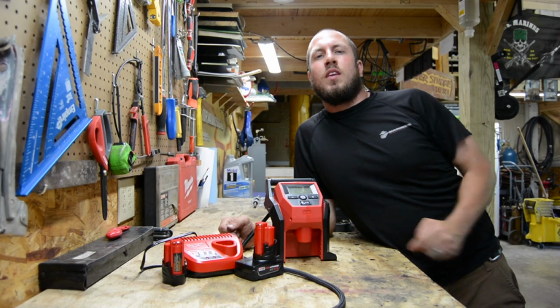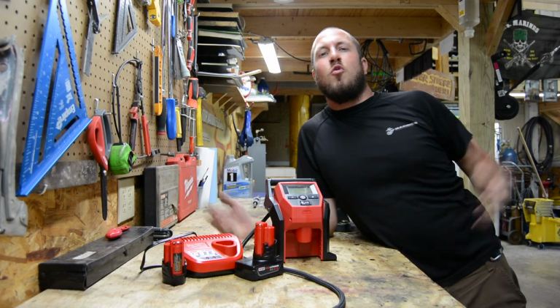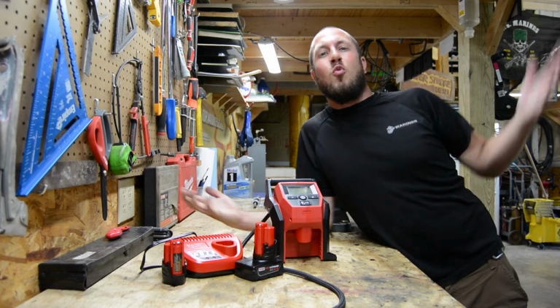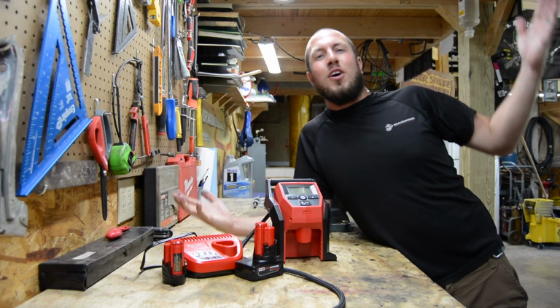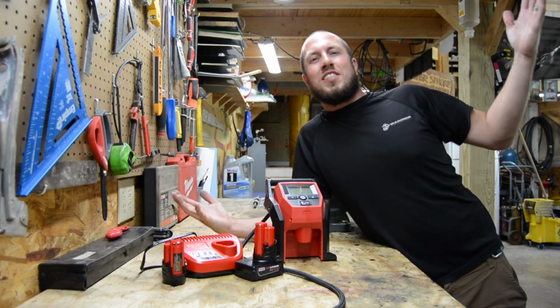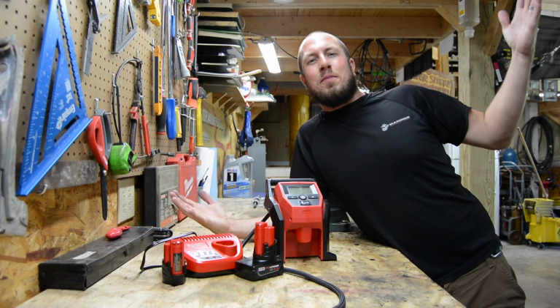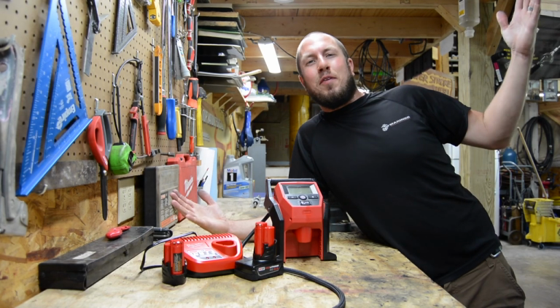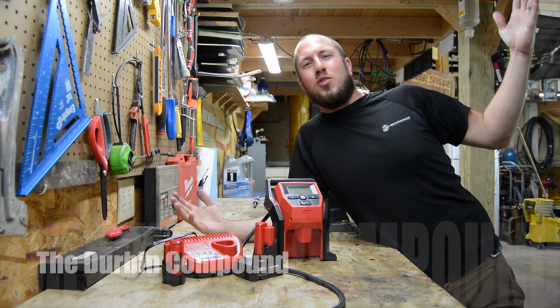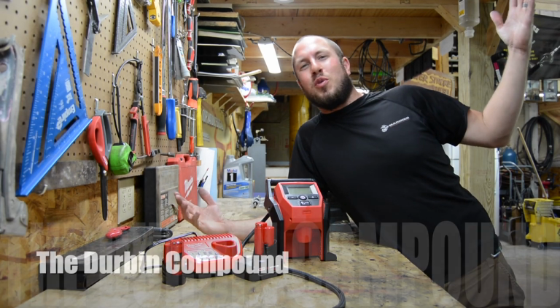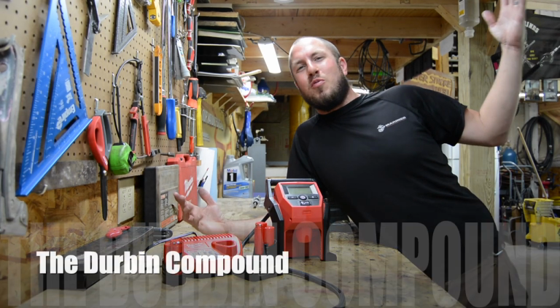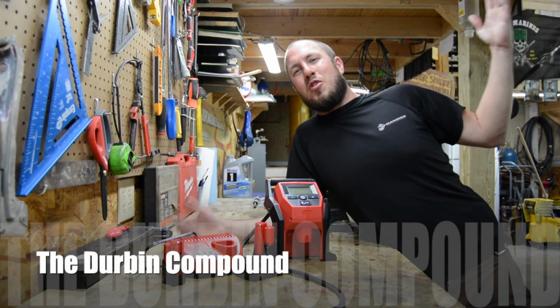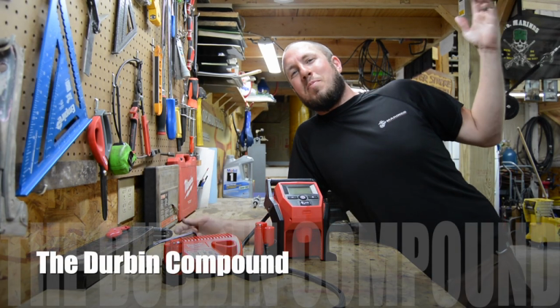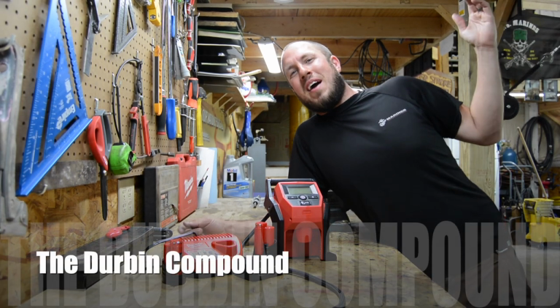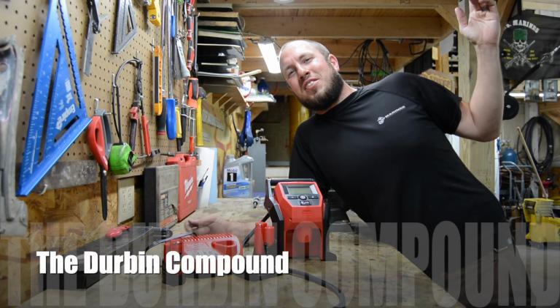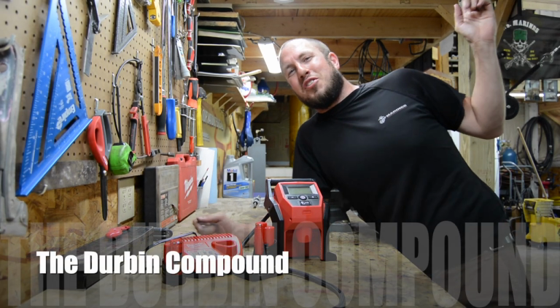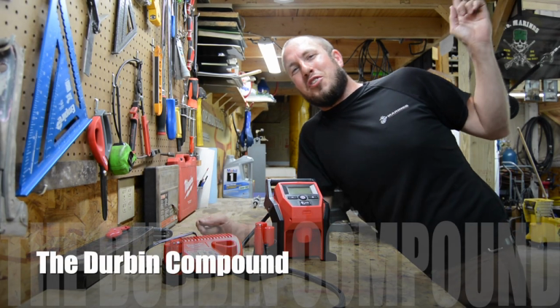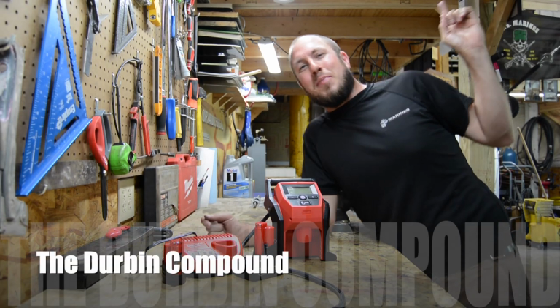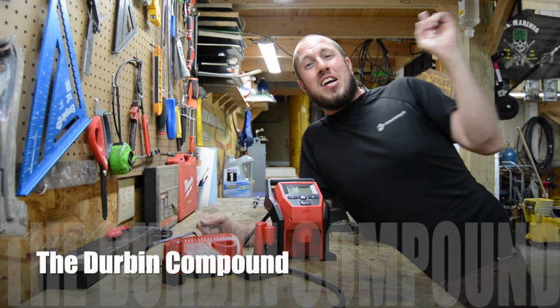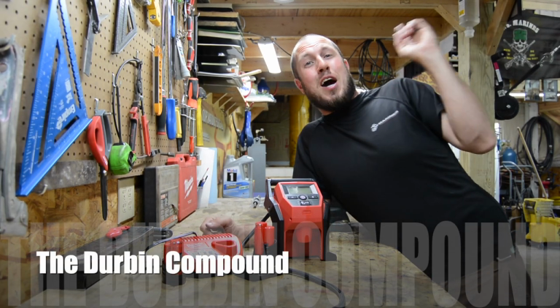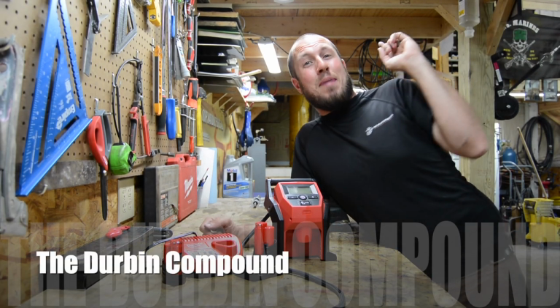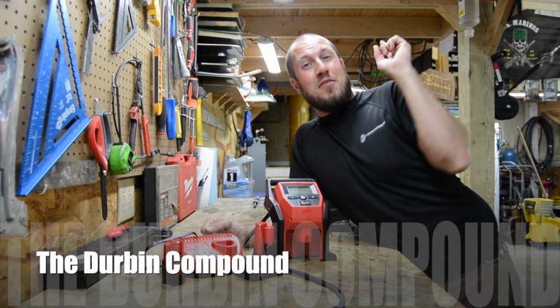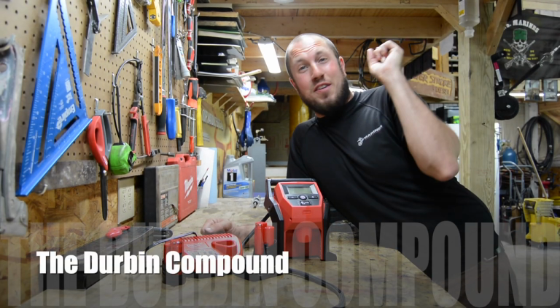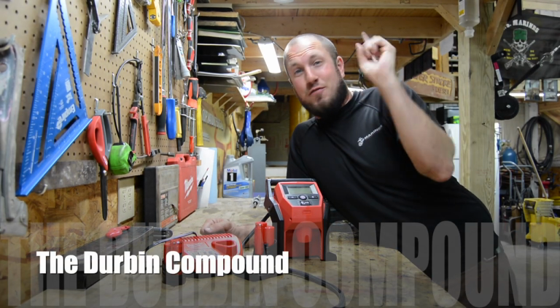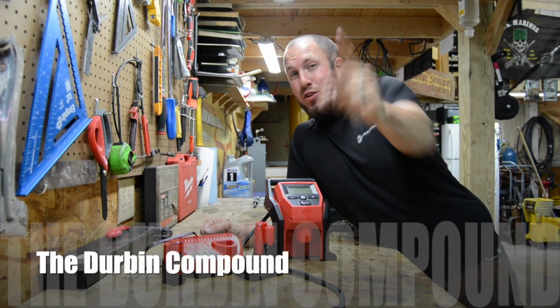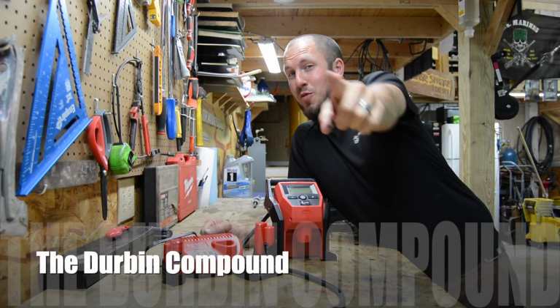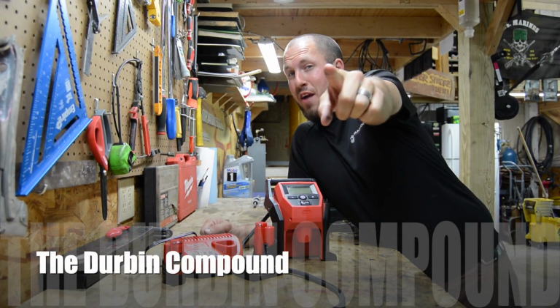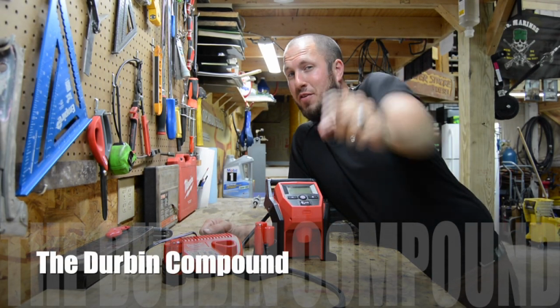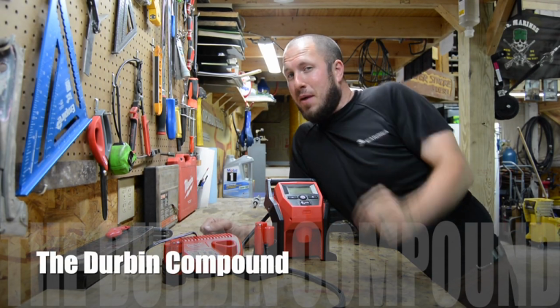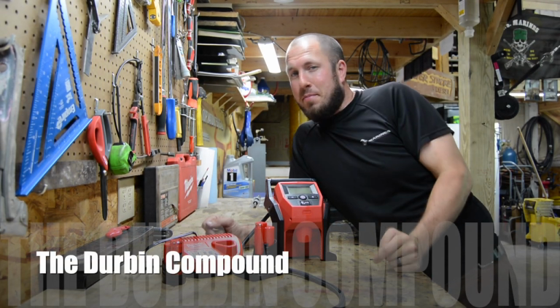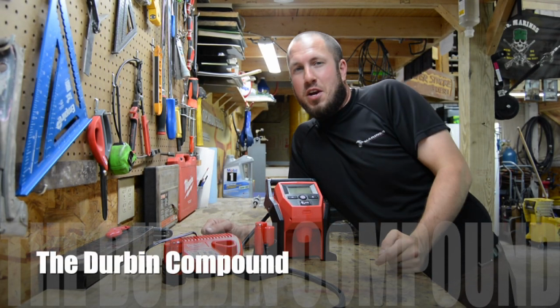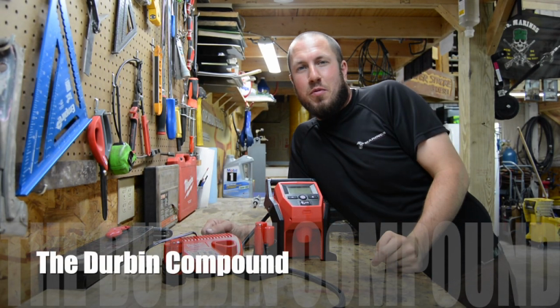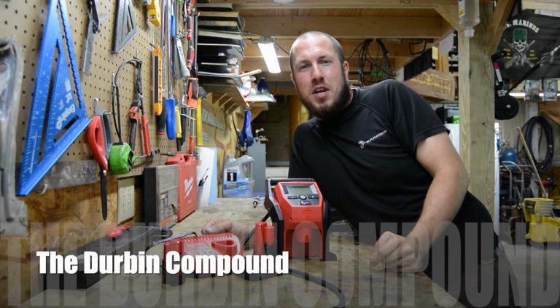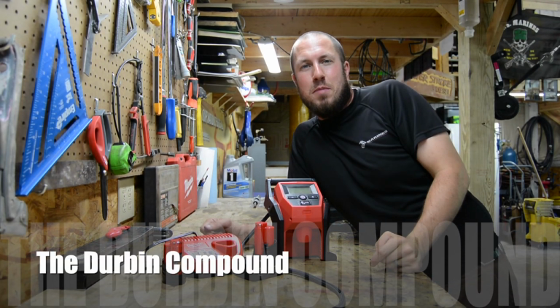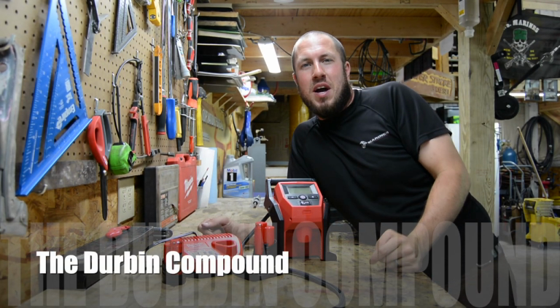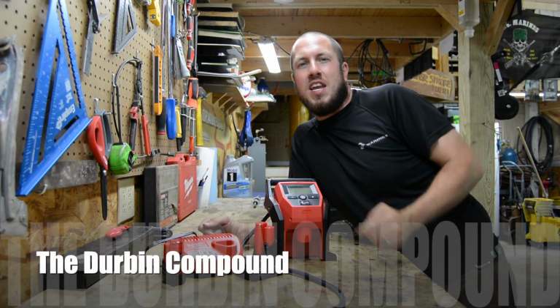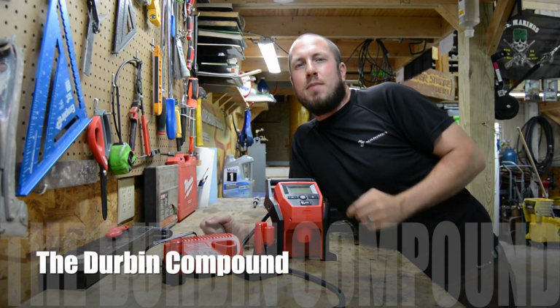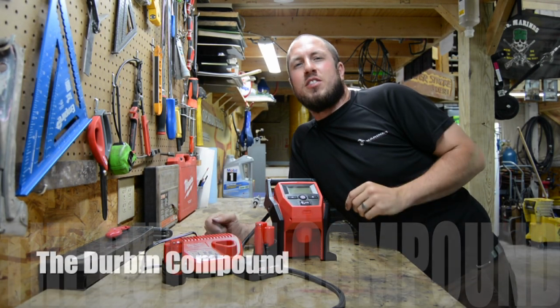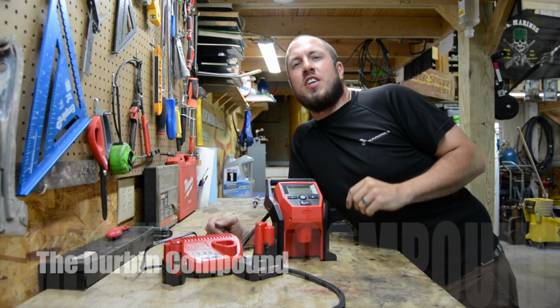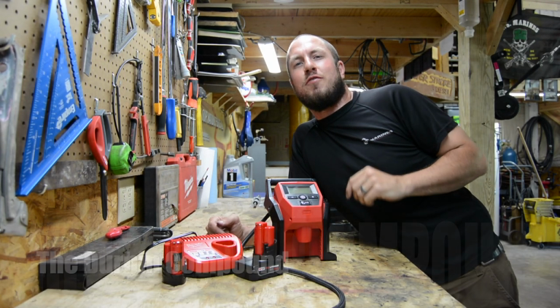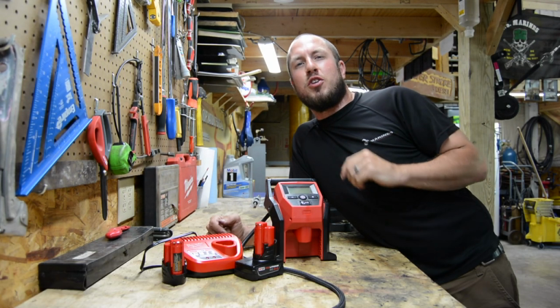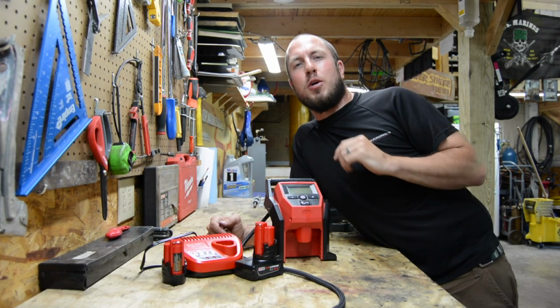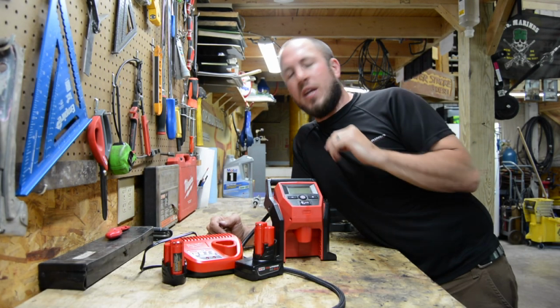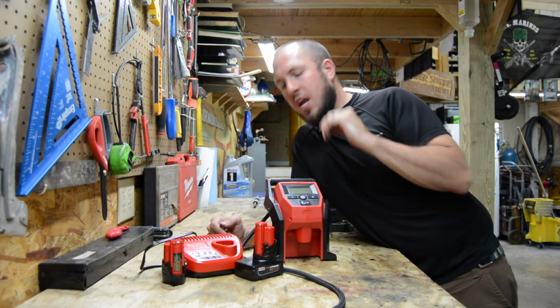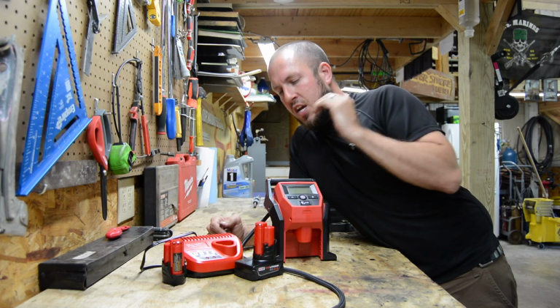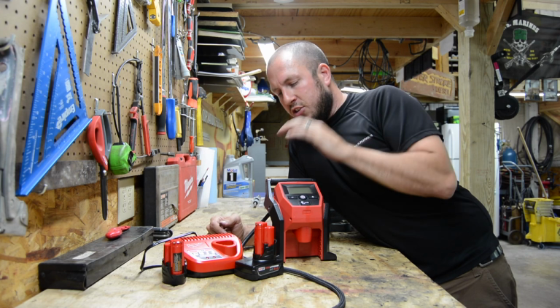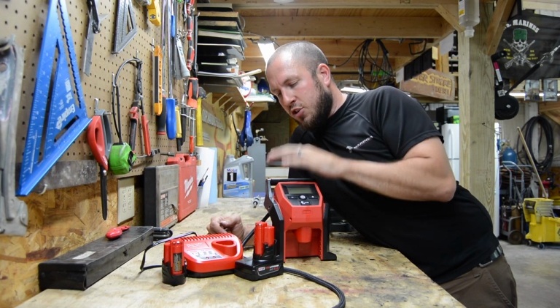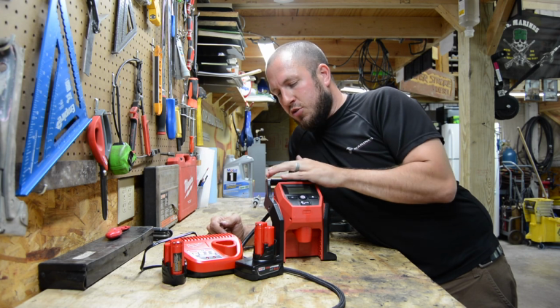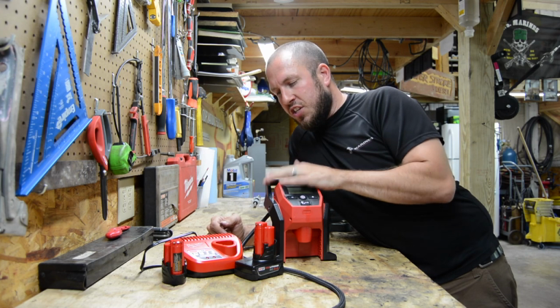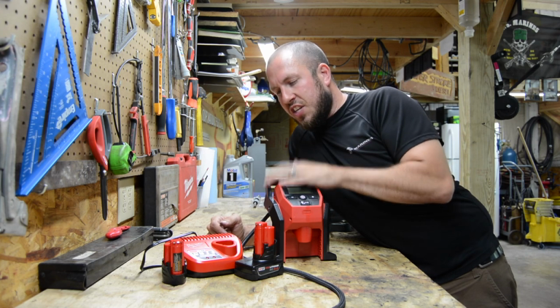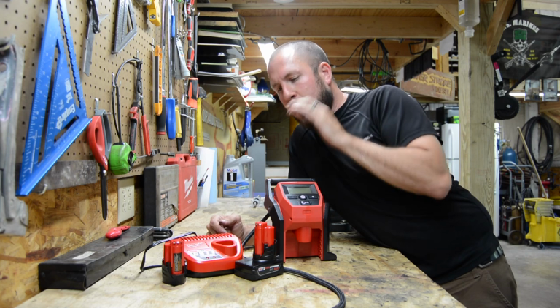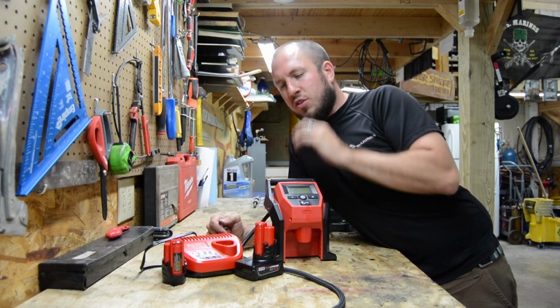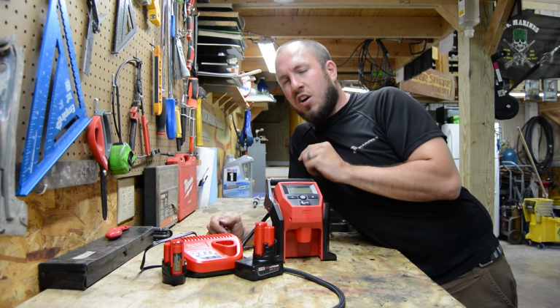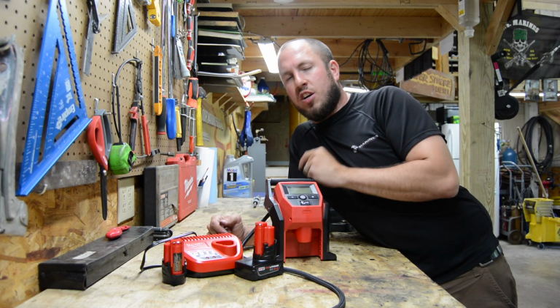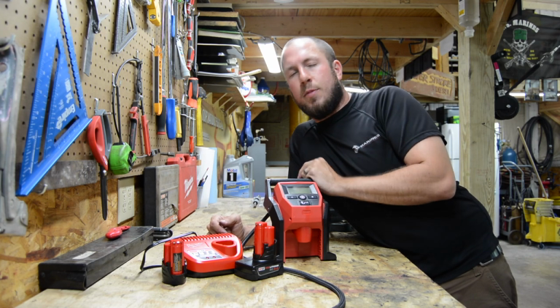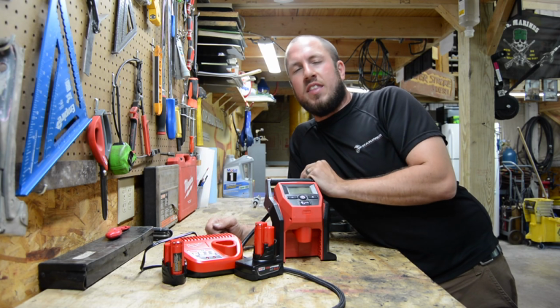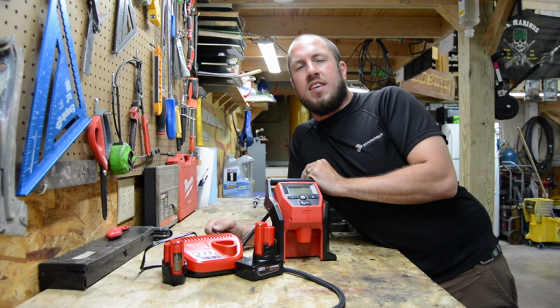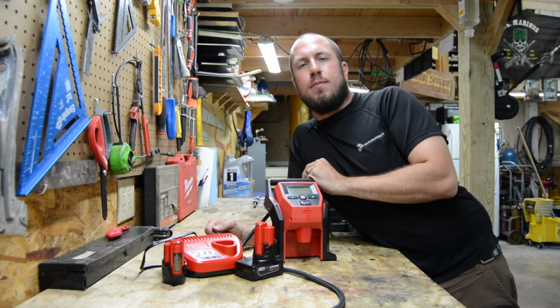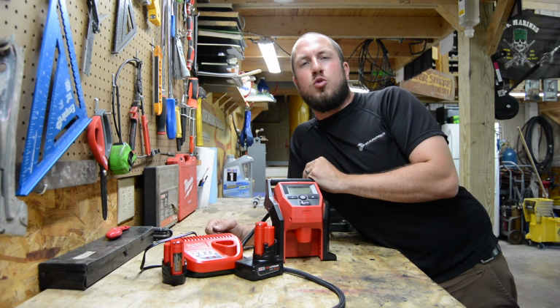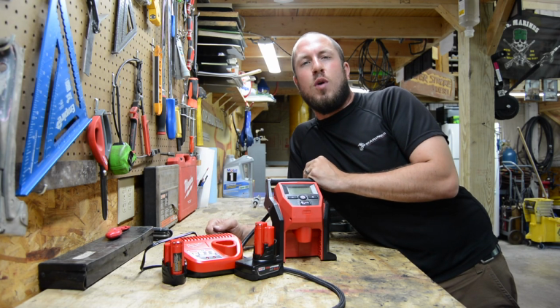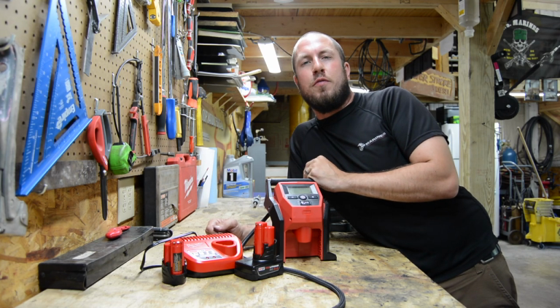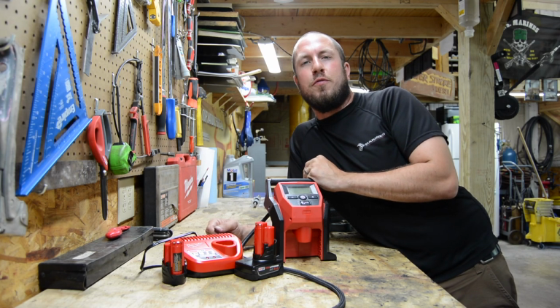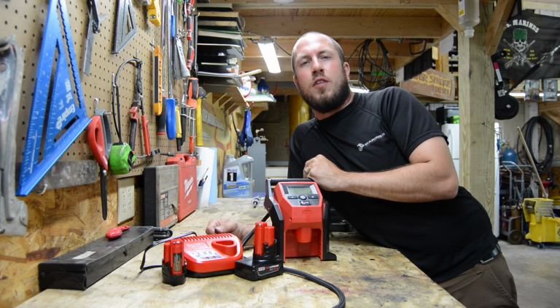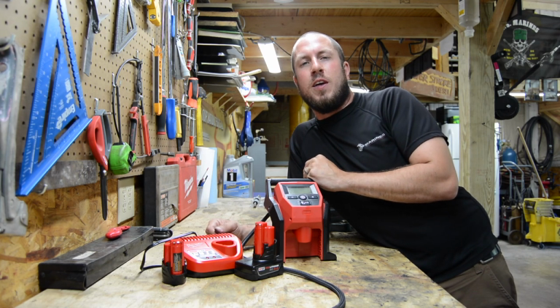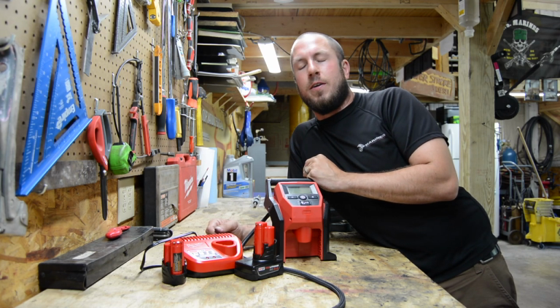What's up everyone? Welcome back to the Durbin Compound. If you haven't met me already, my name is Devin Durbin. So today we're talking about the M12 Inflator.